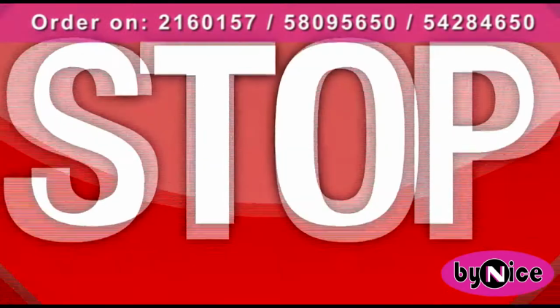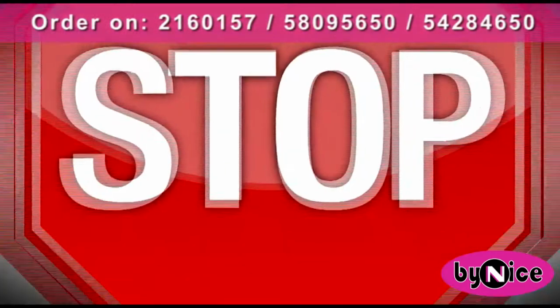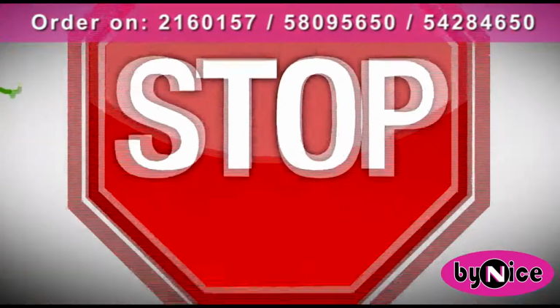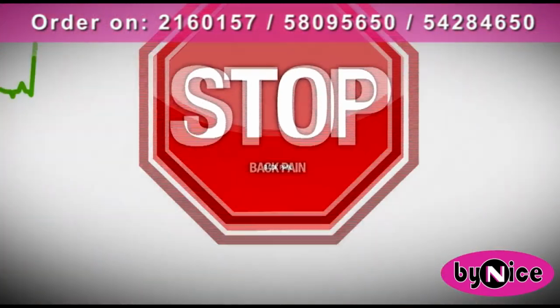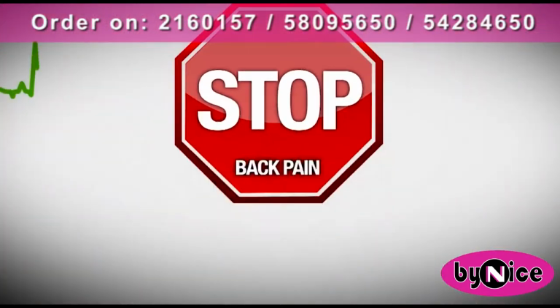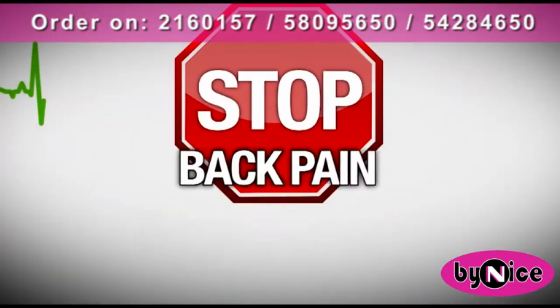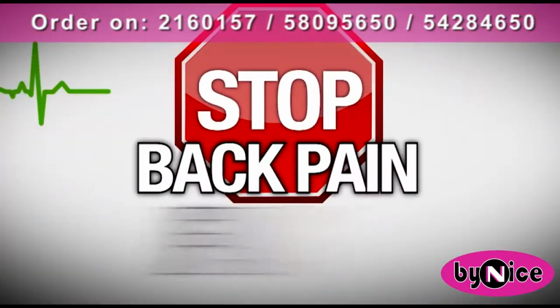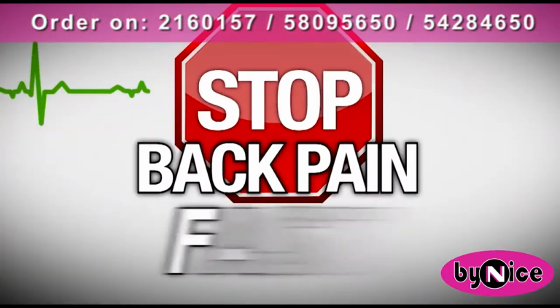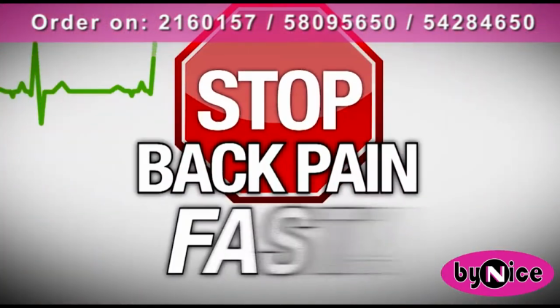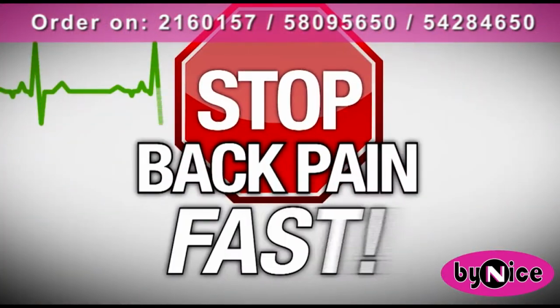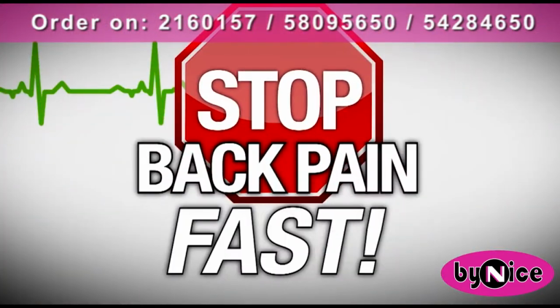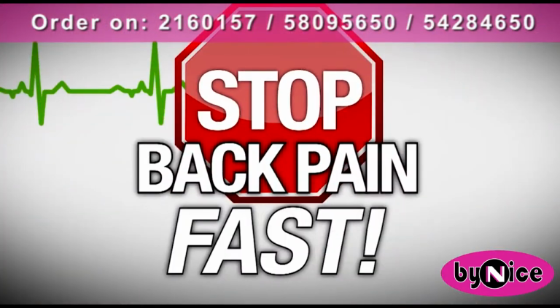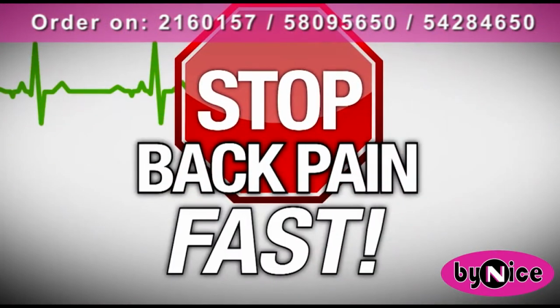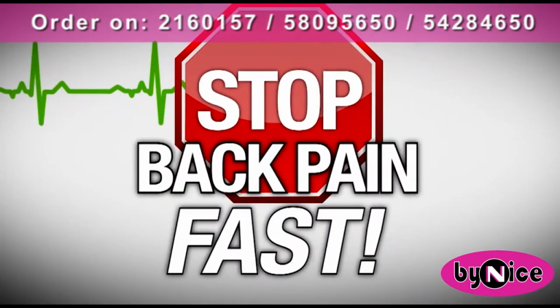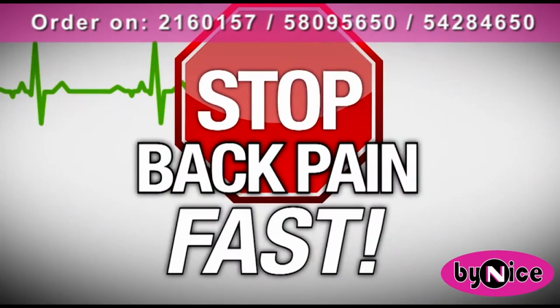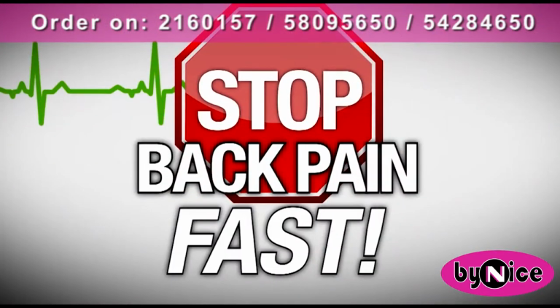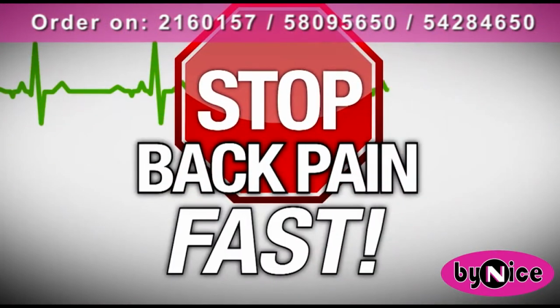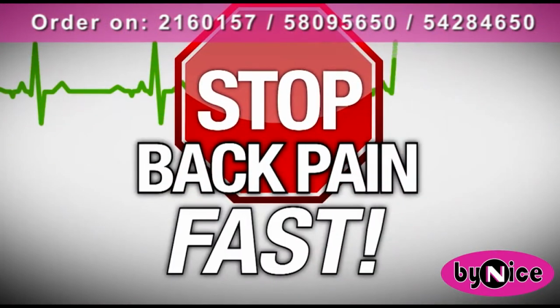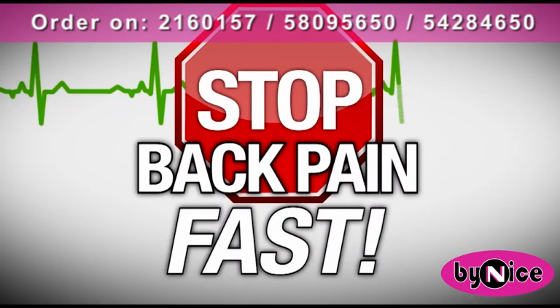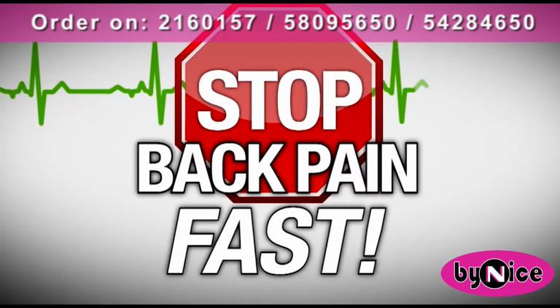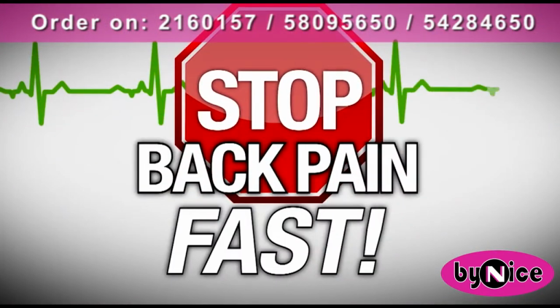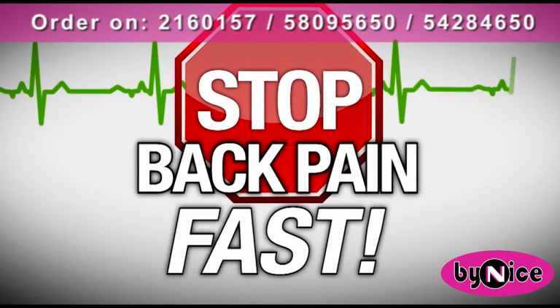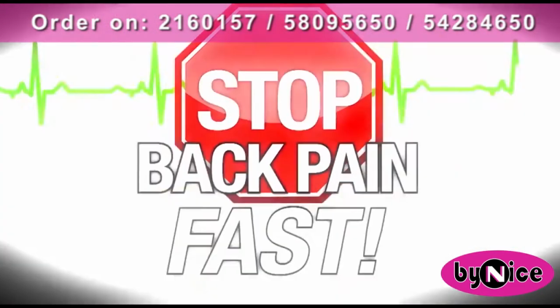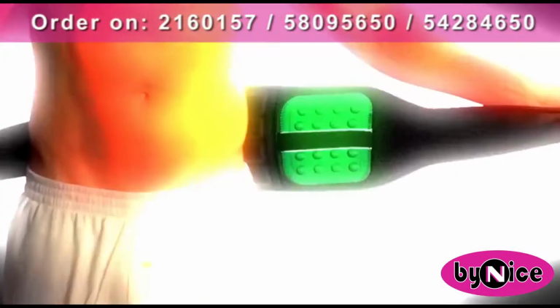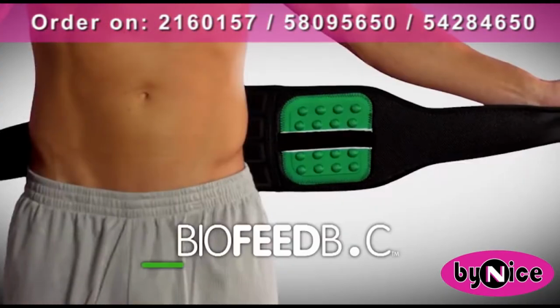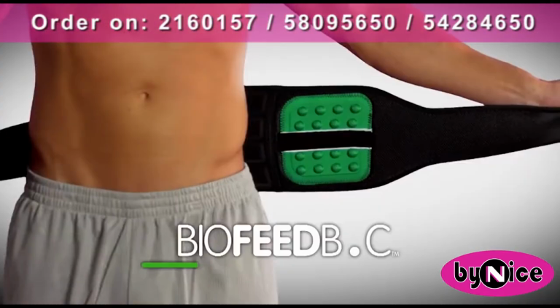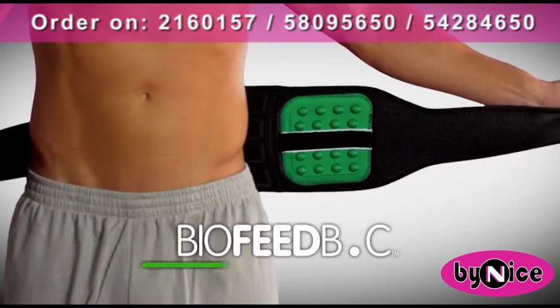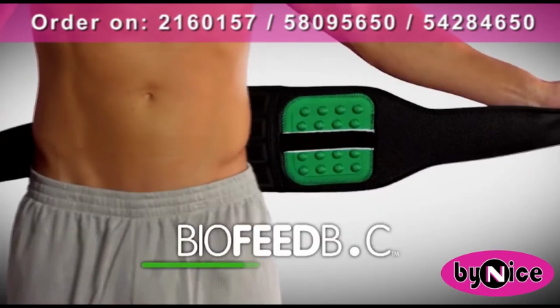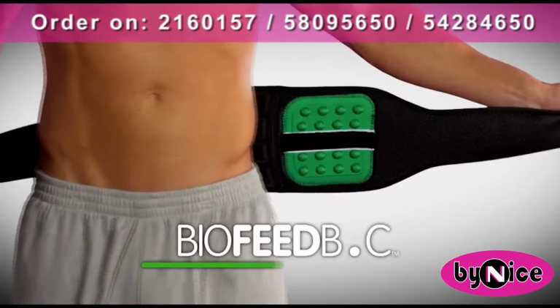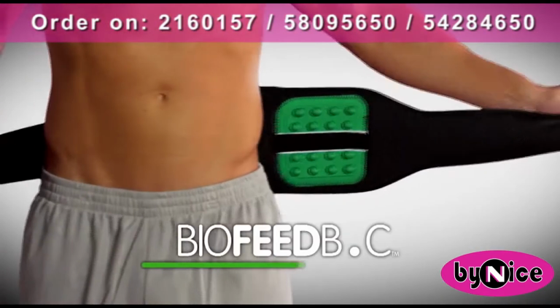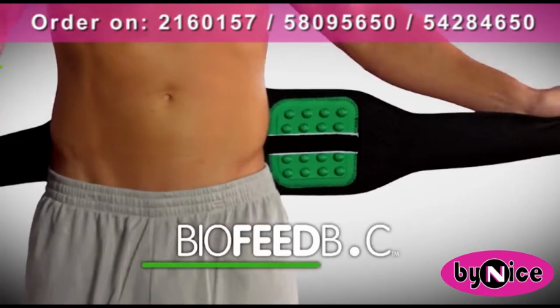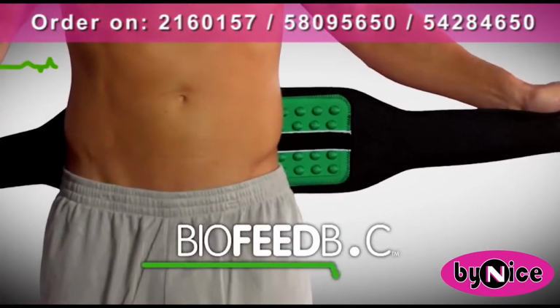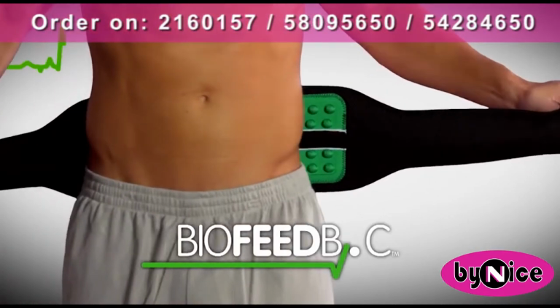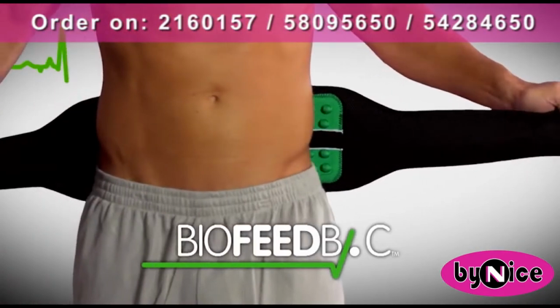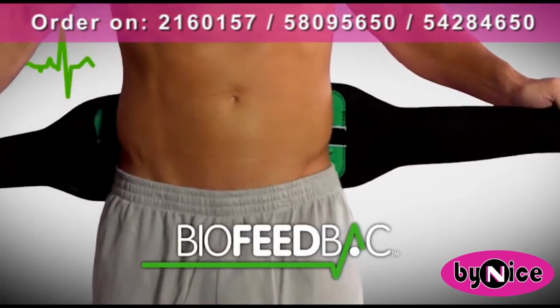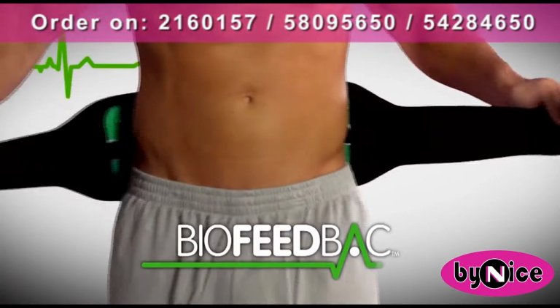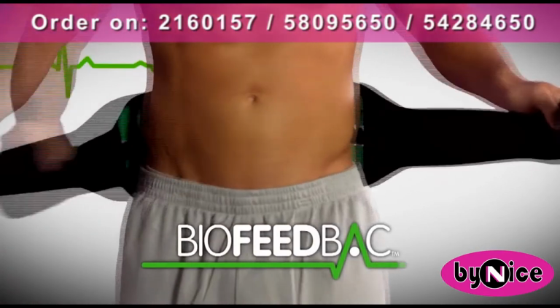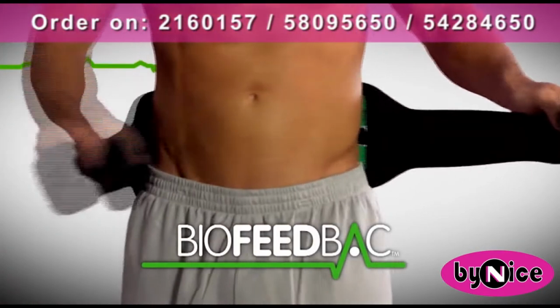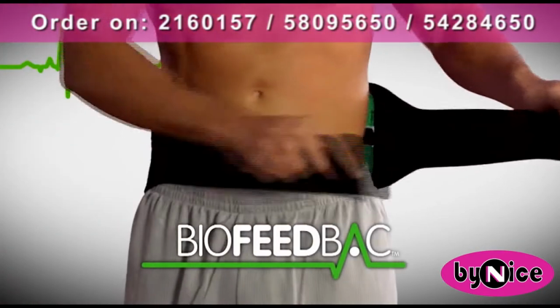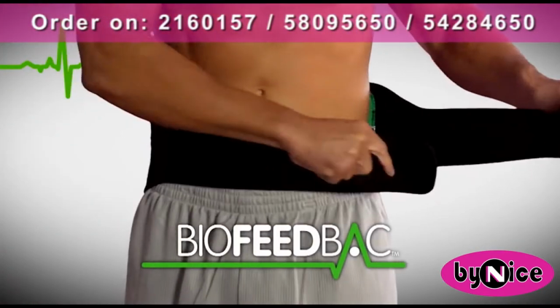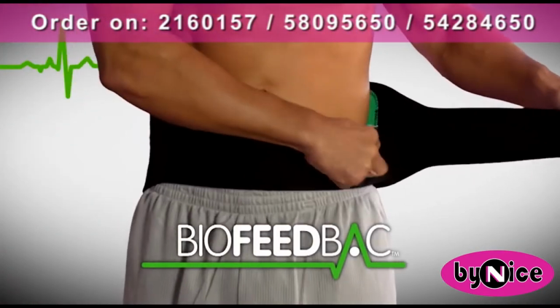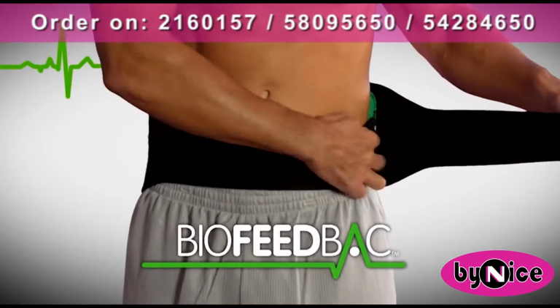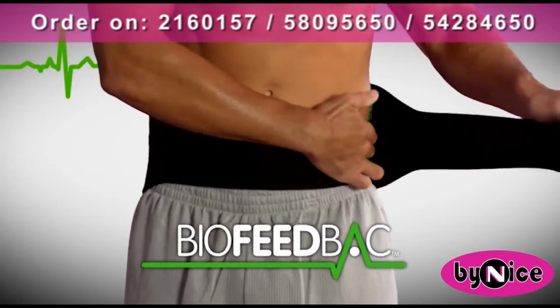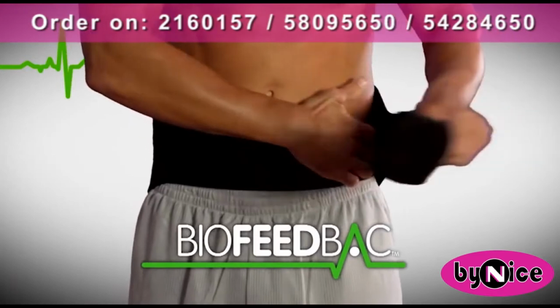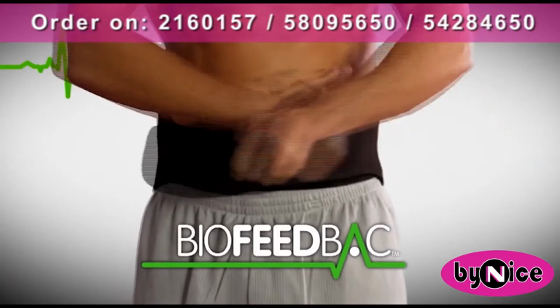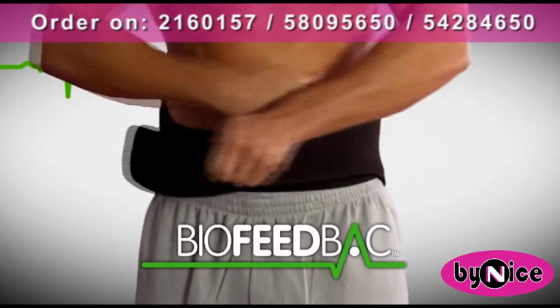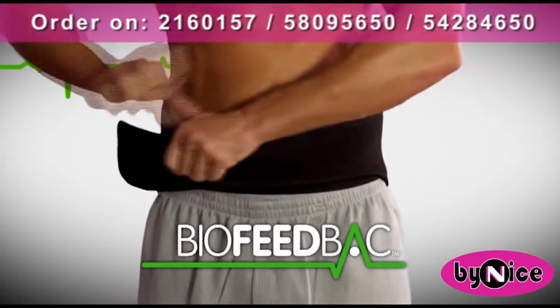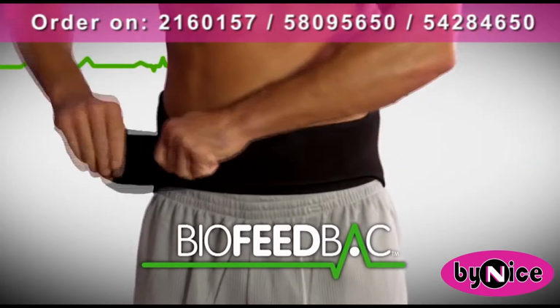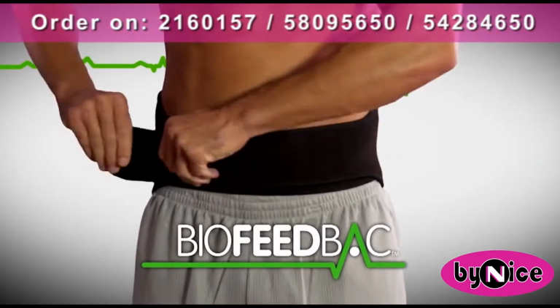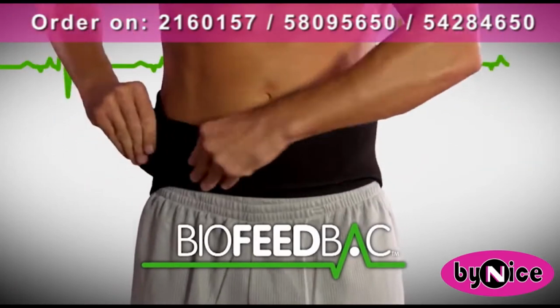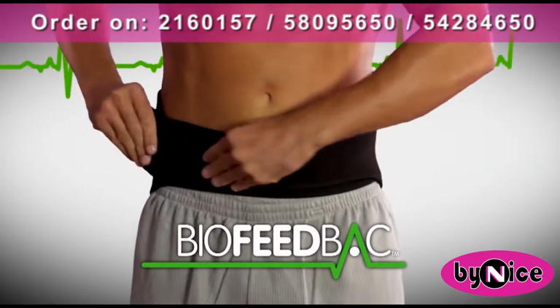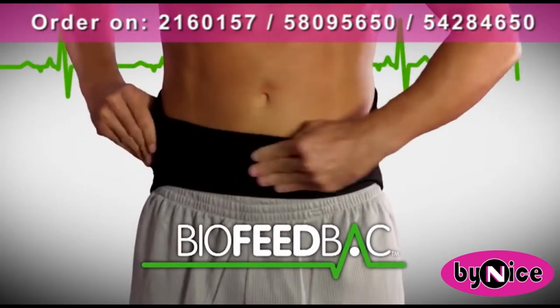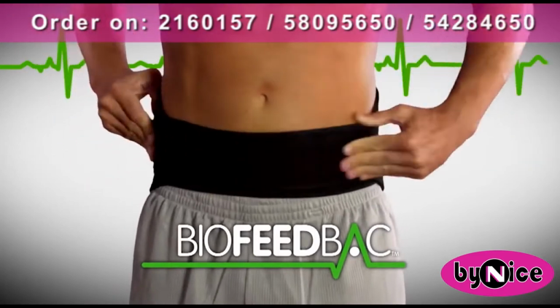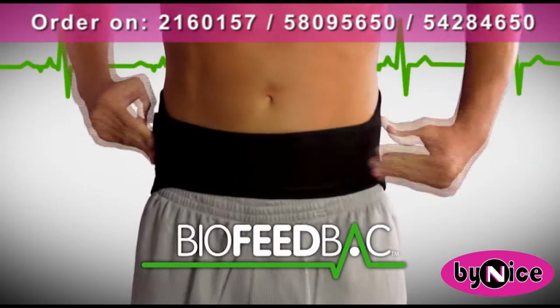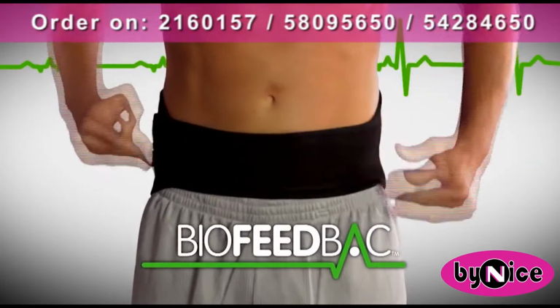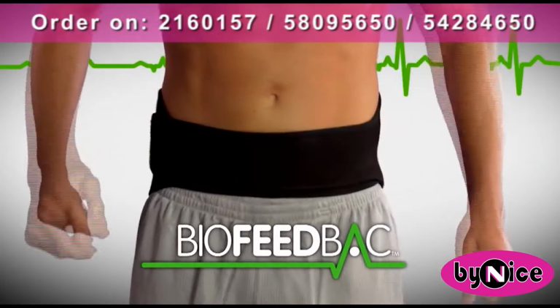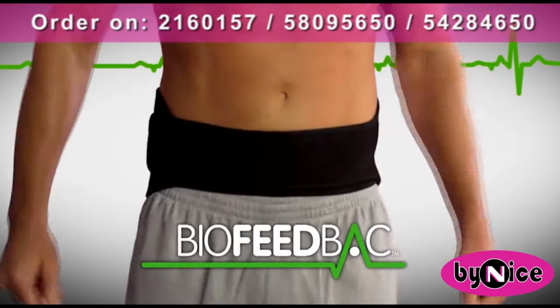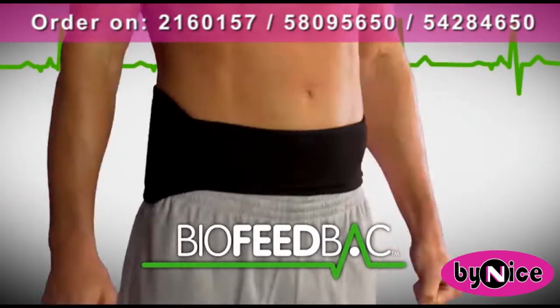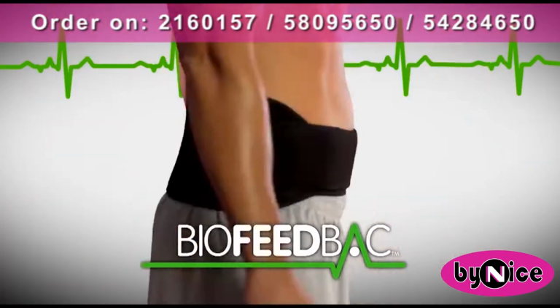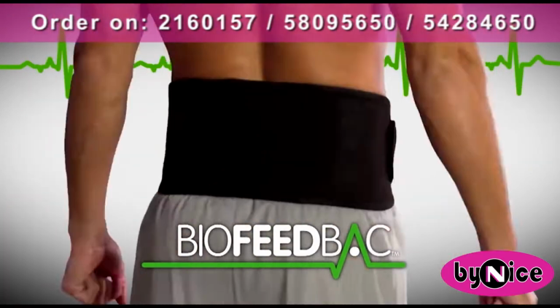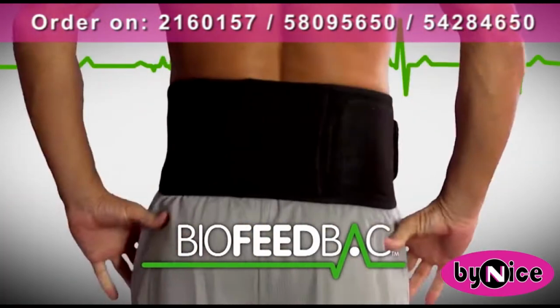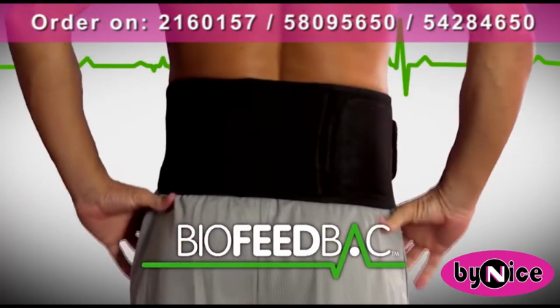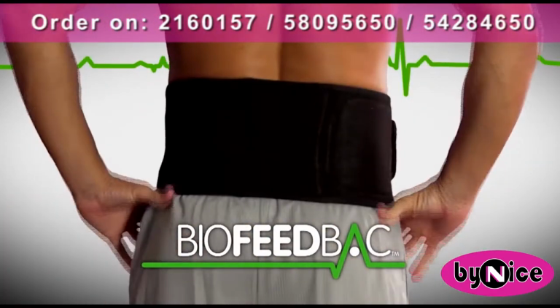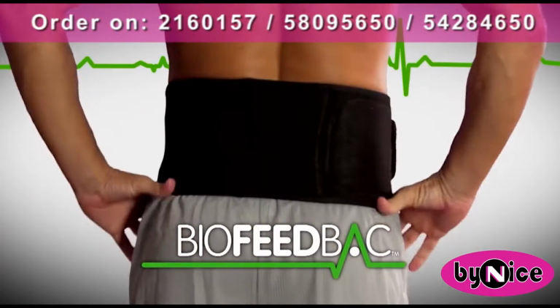You can help stop back pain fast. Introducing the Biofeedback Back Support Belt. Here's how it works.